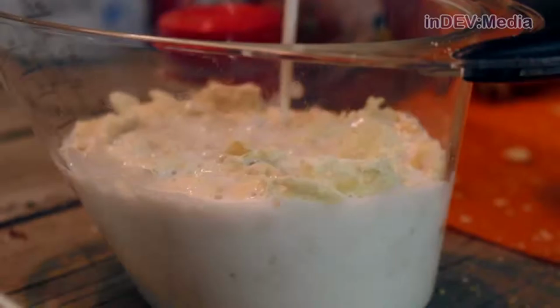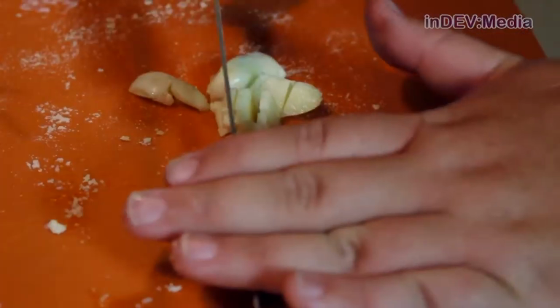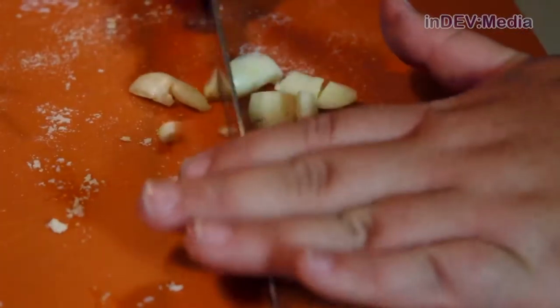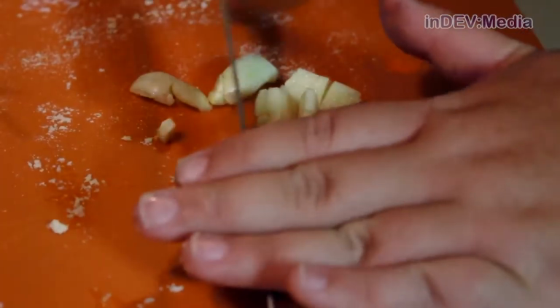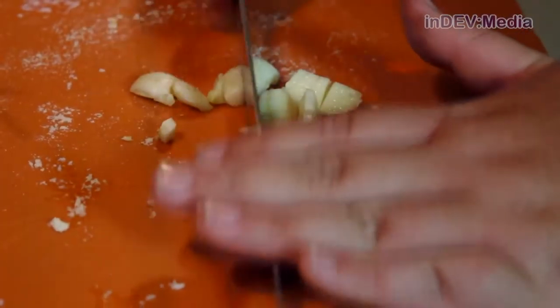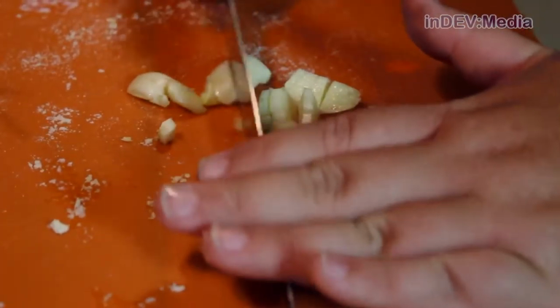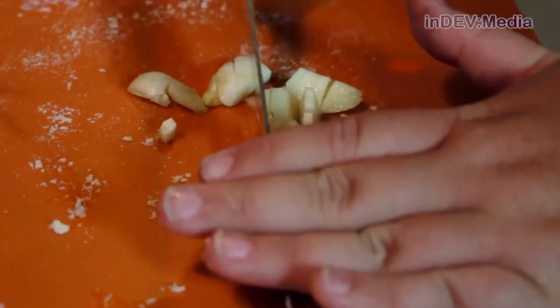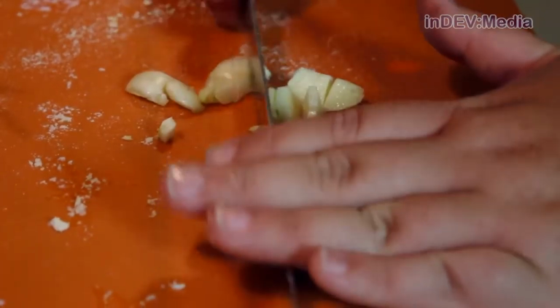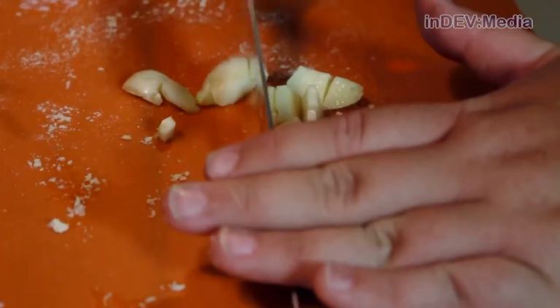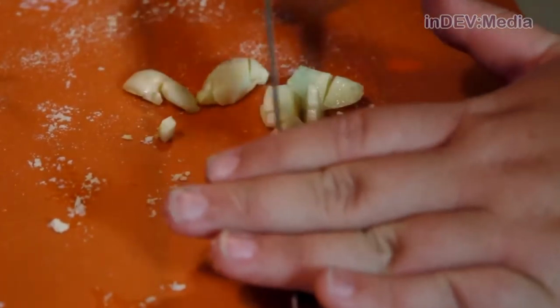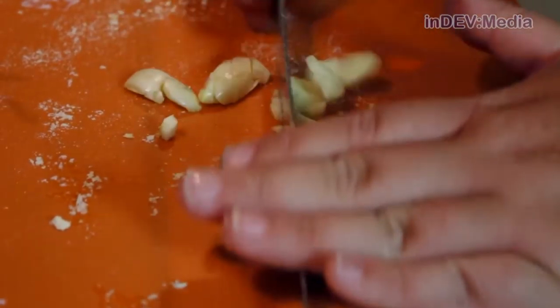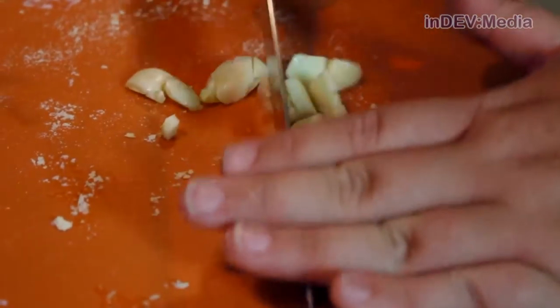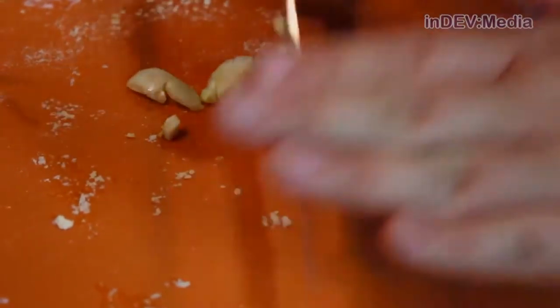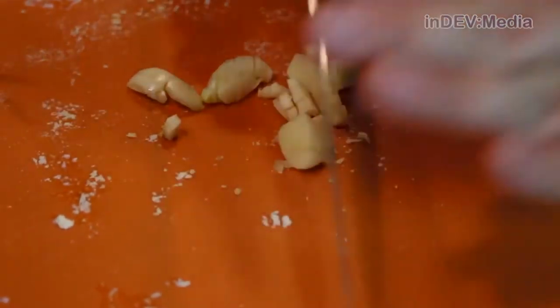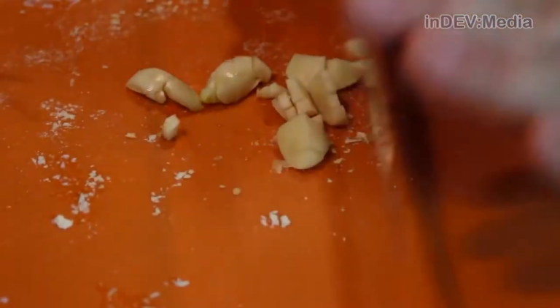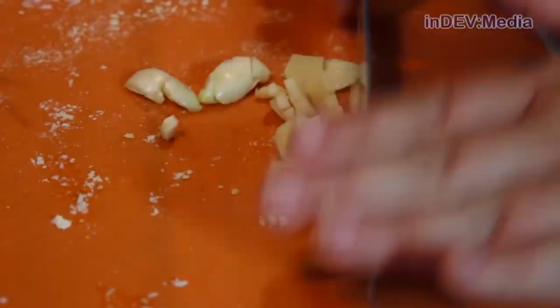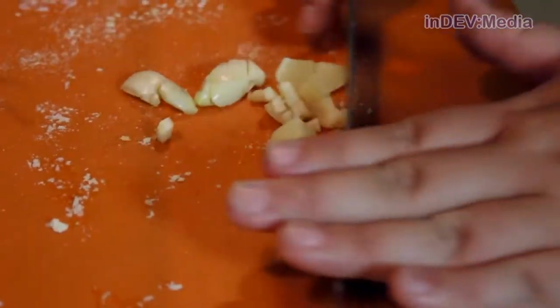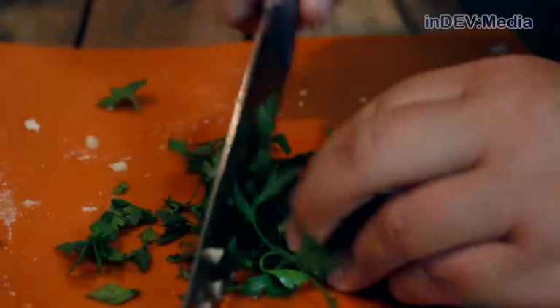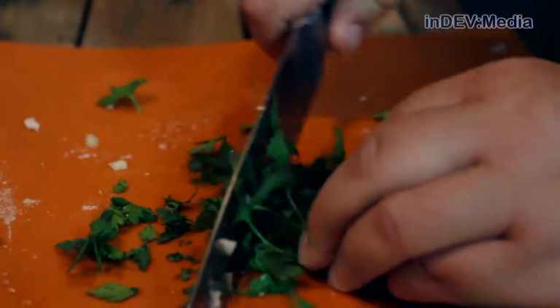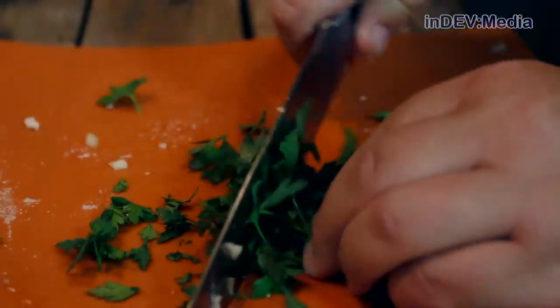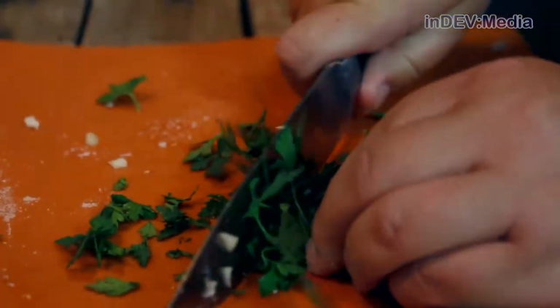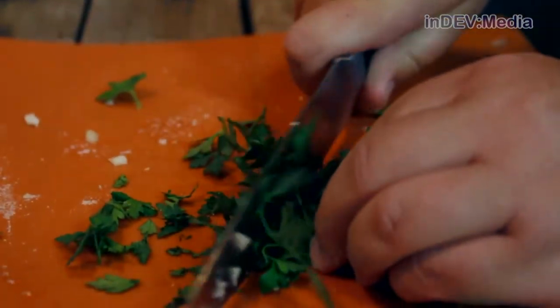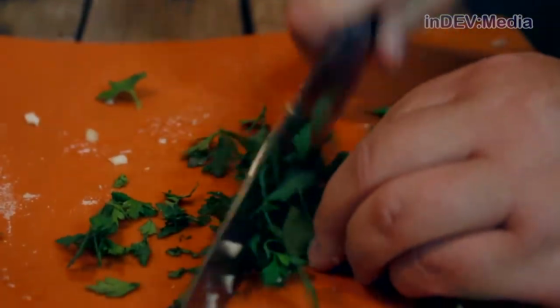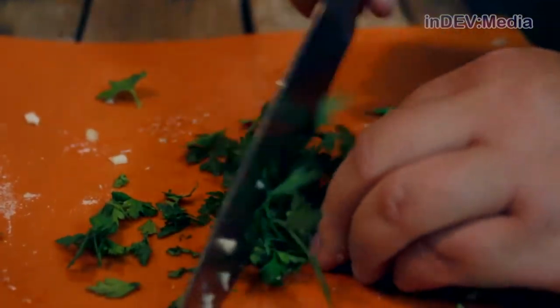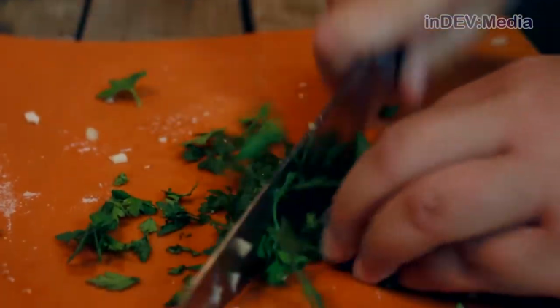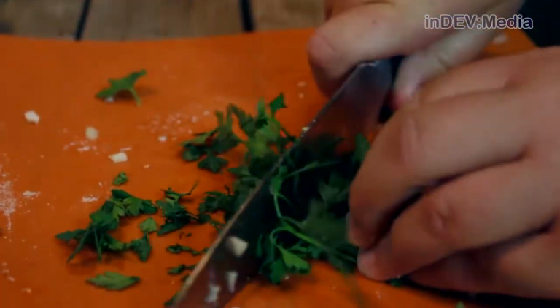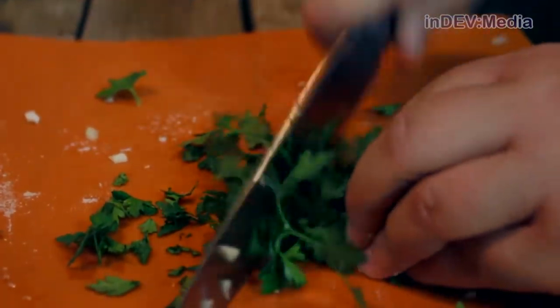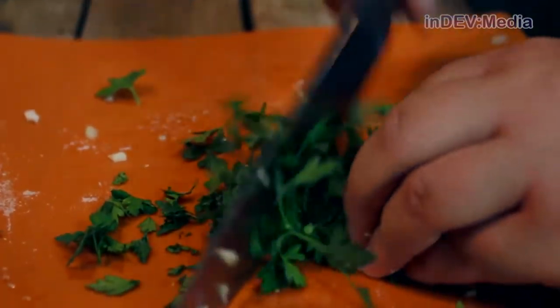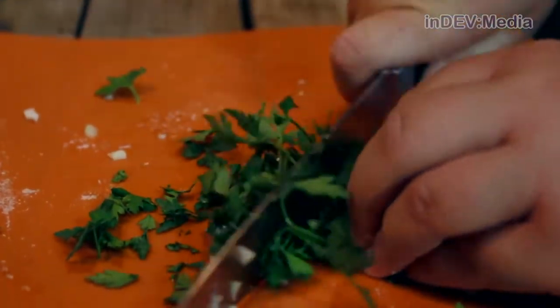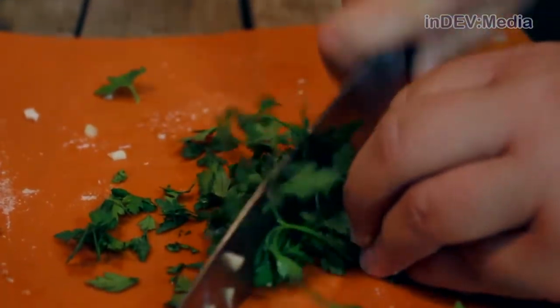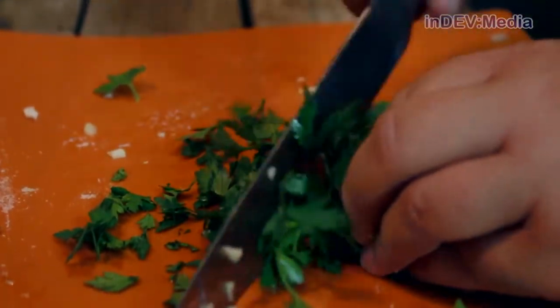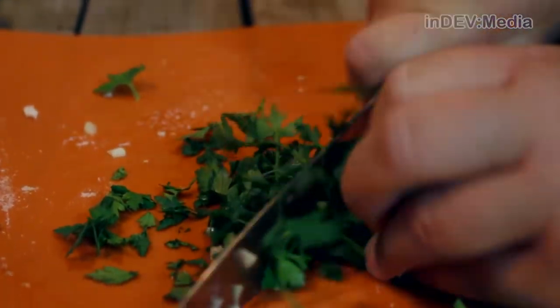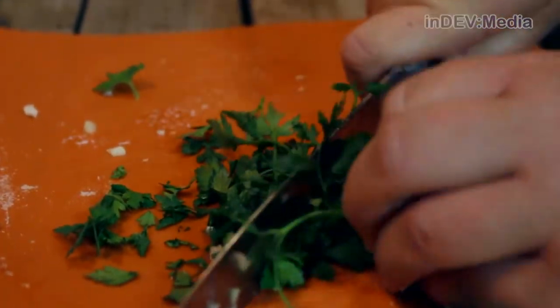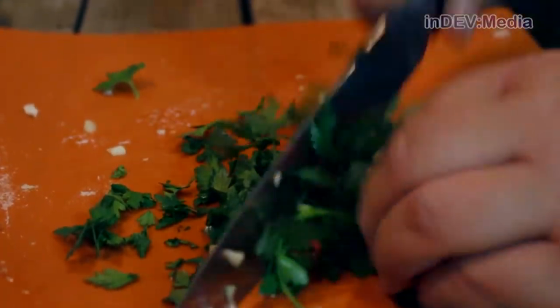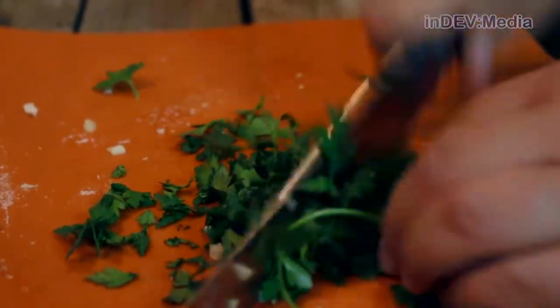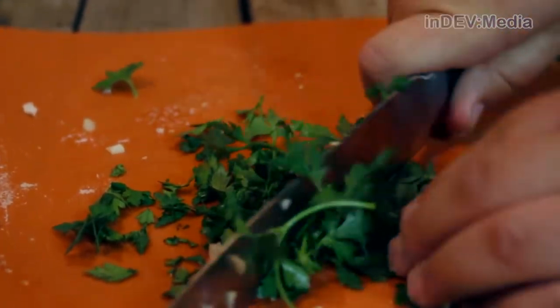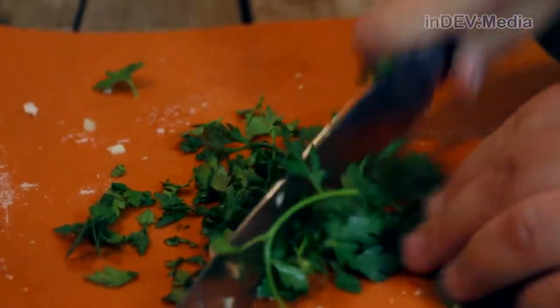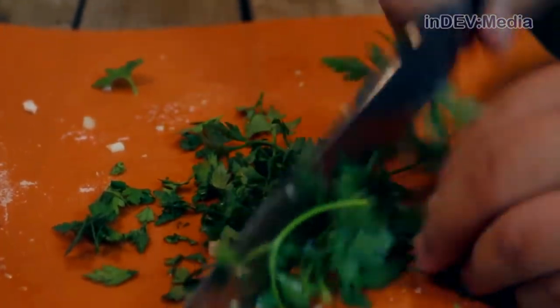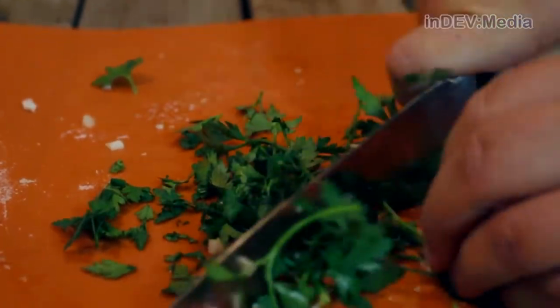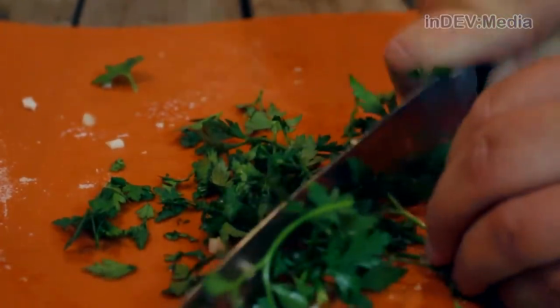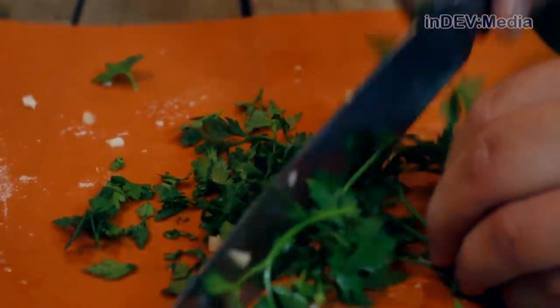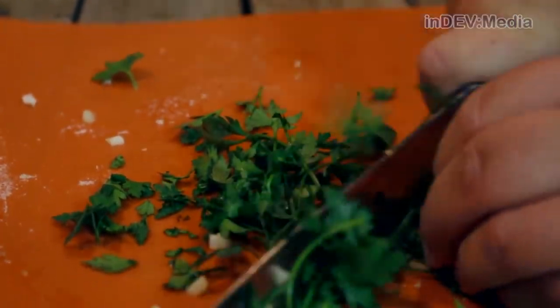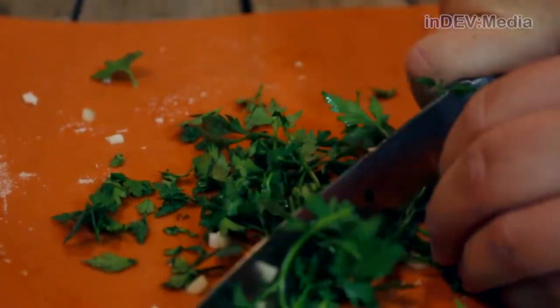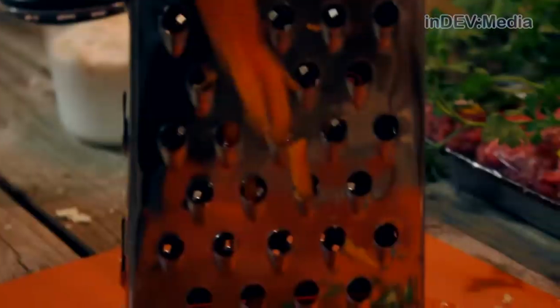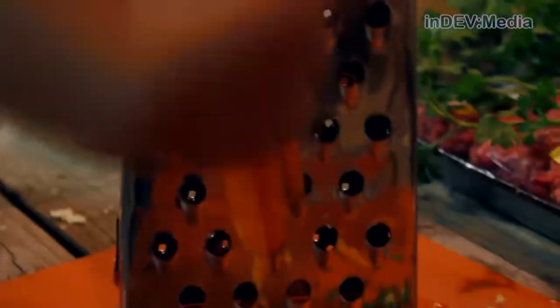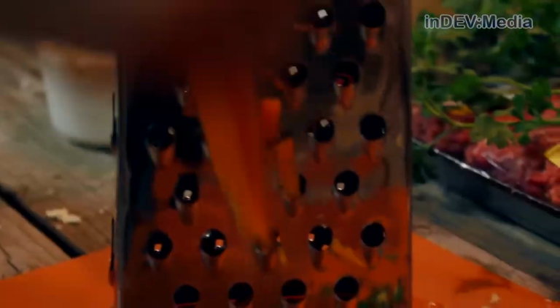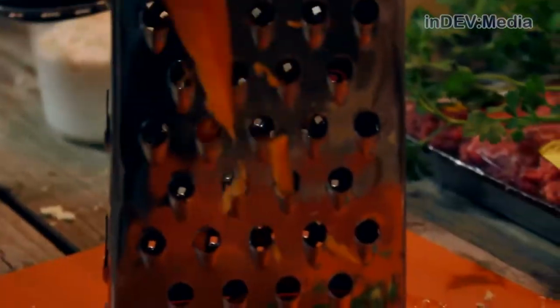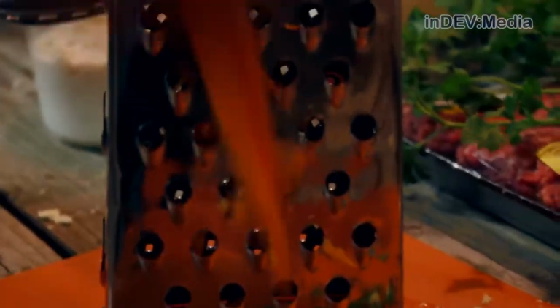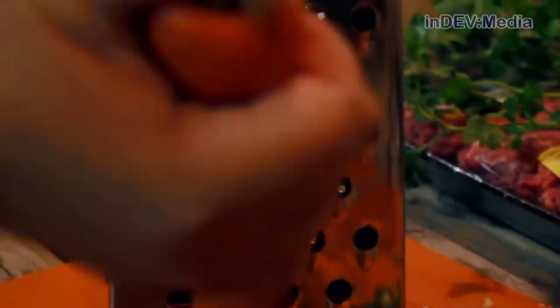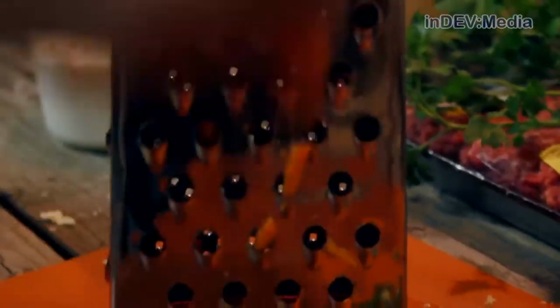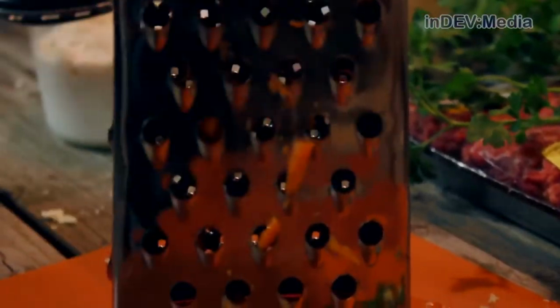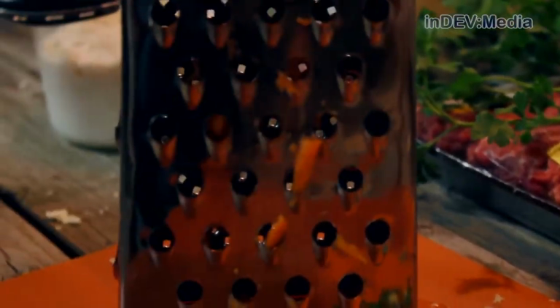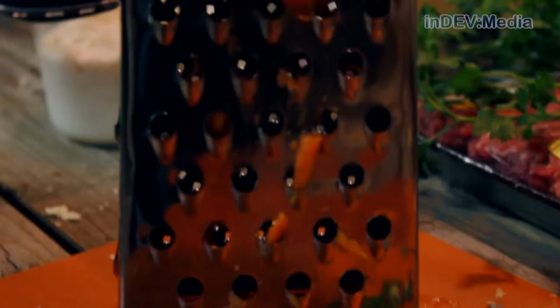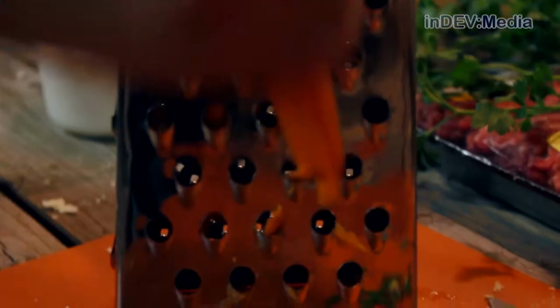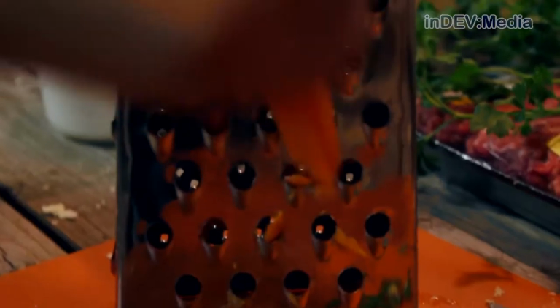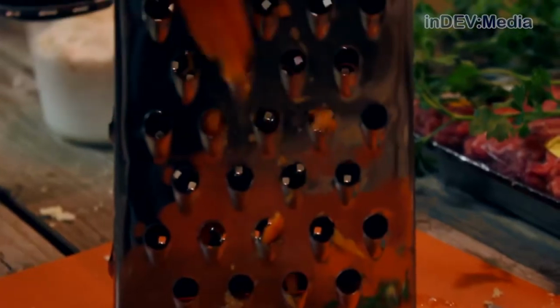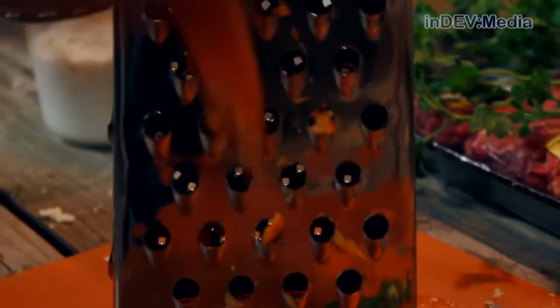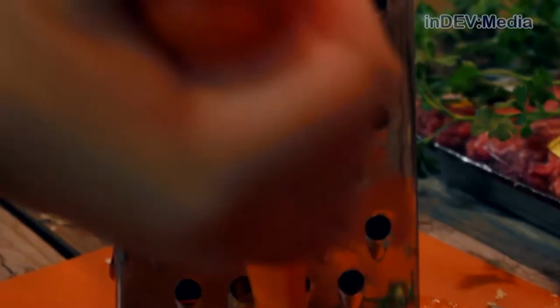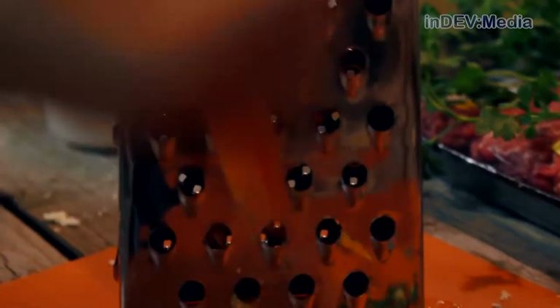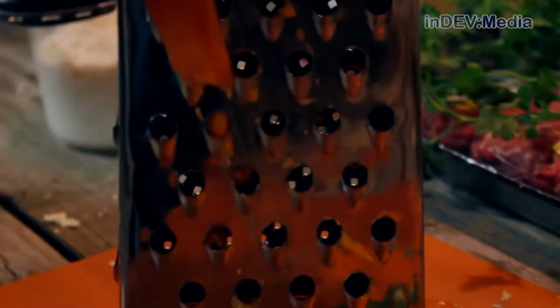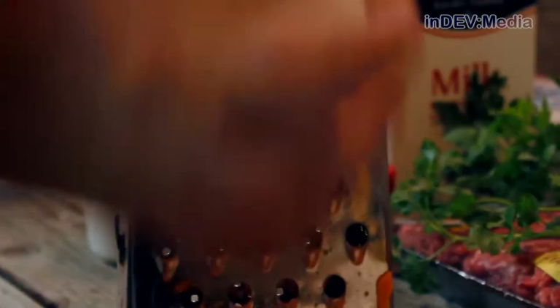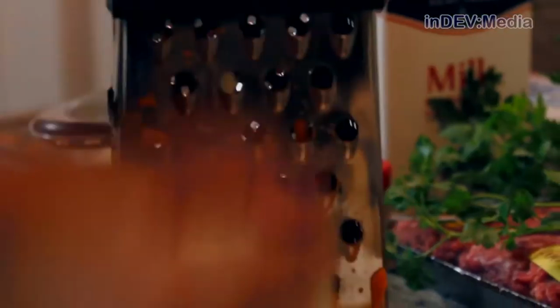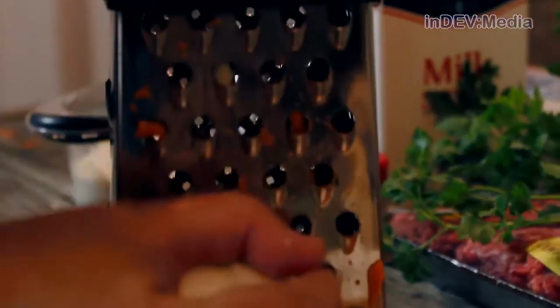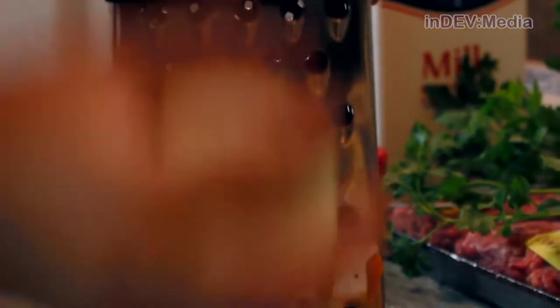Now we're going to mince our garlic and cut up our parsley. Now we're going to grate our carrot and onion.